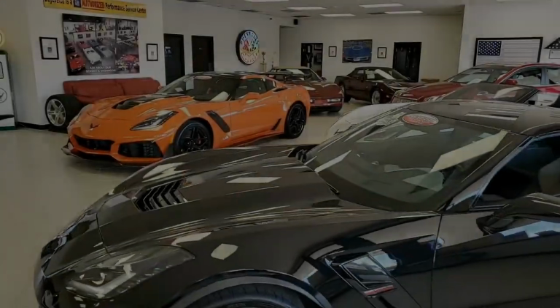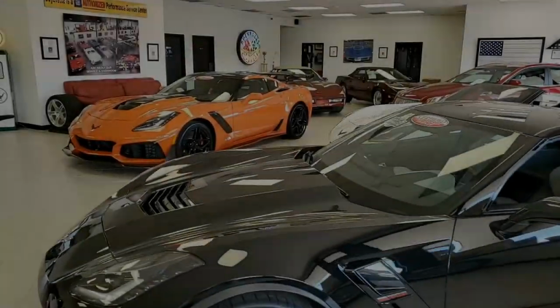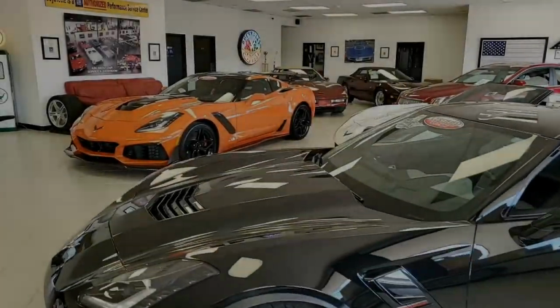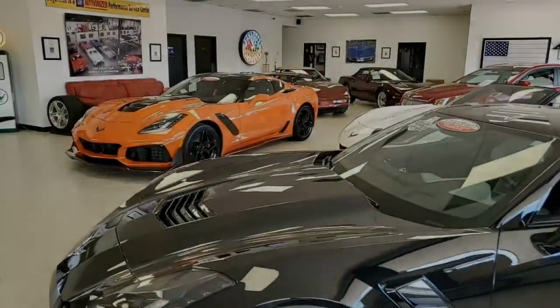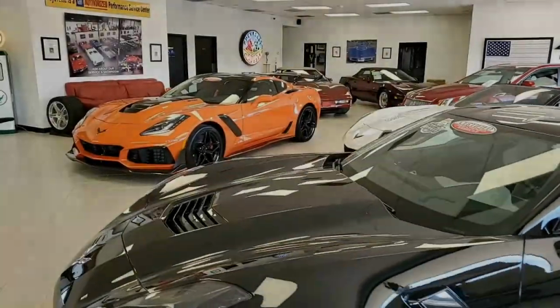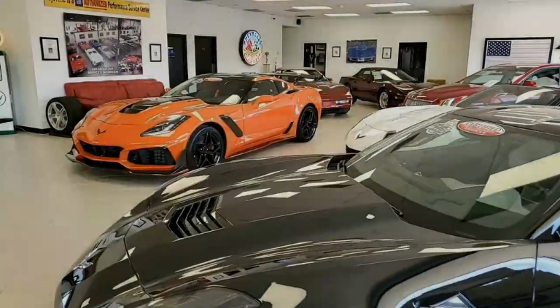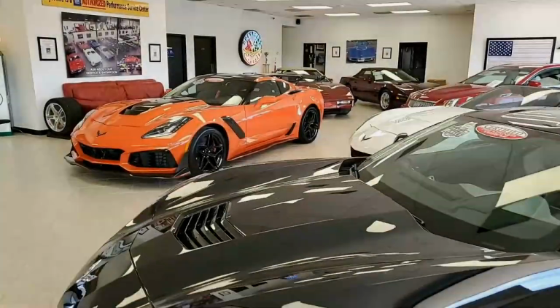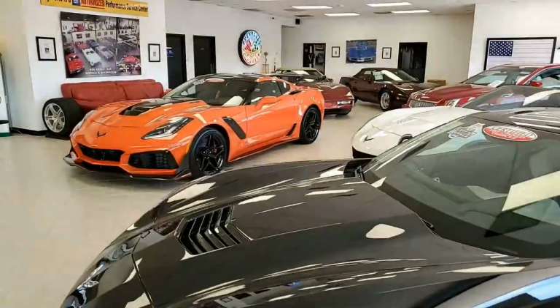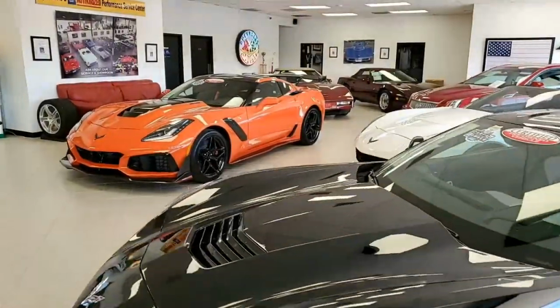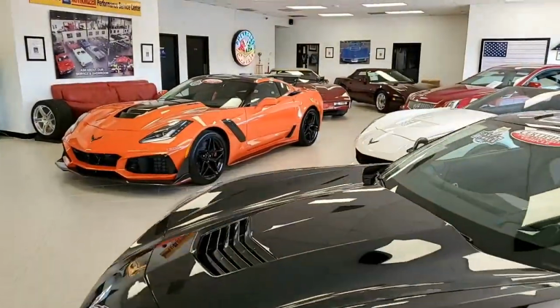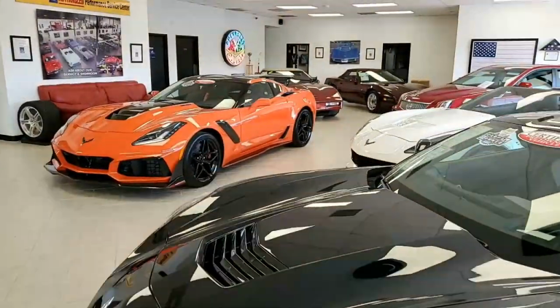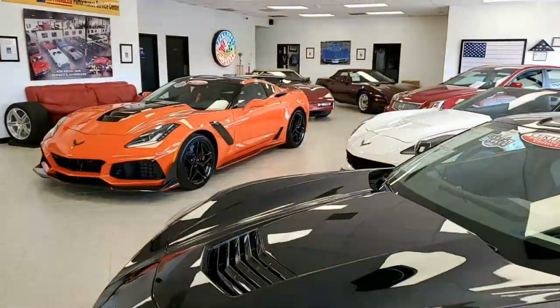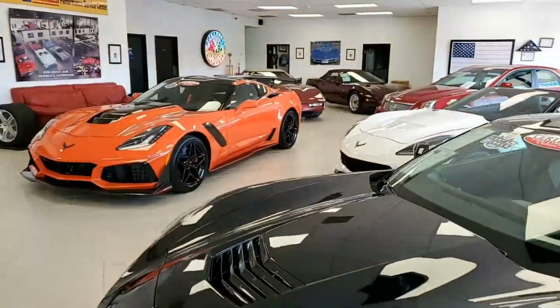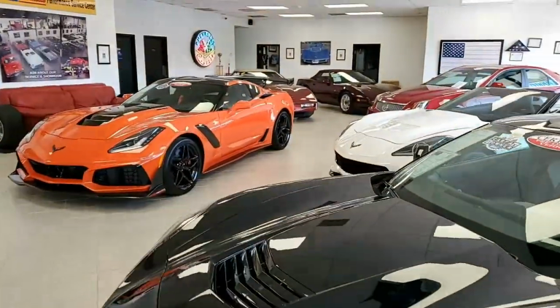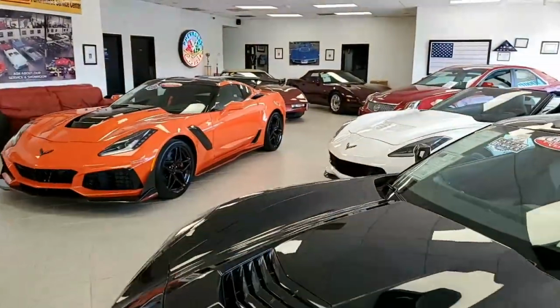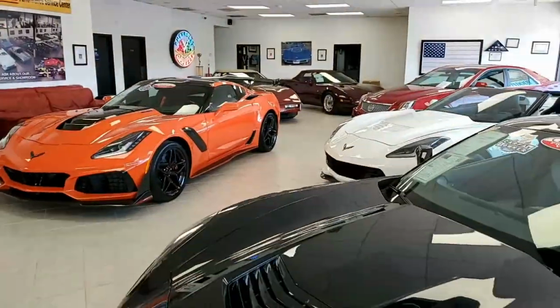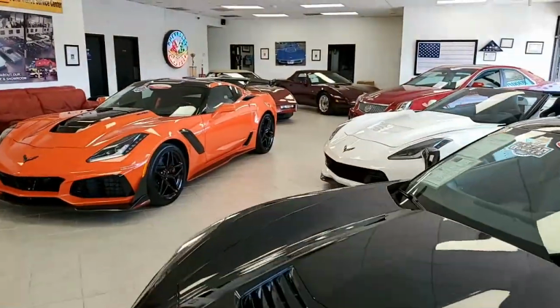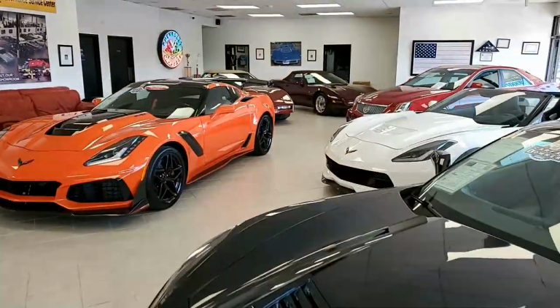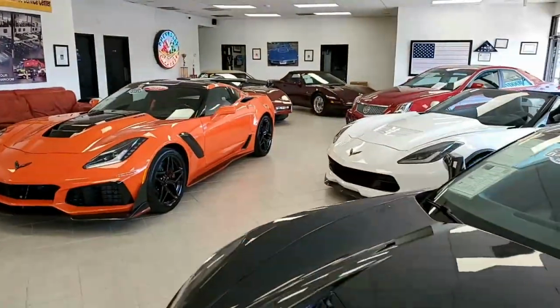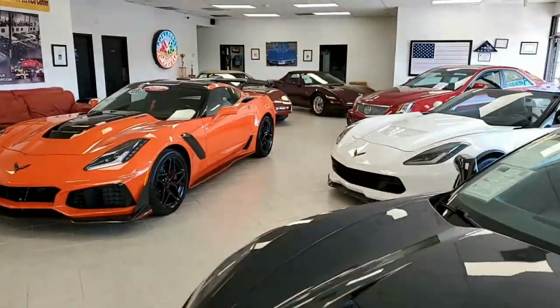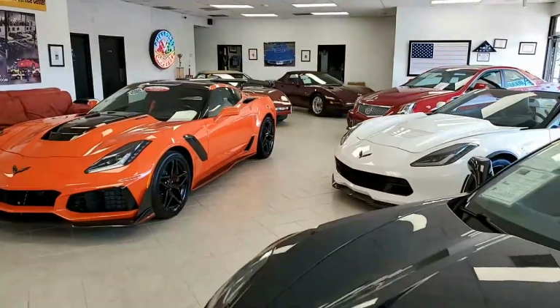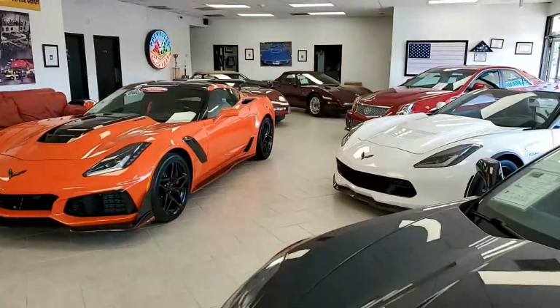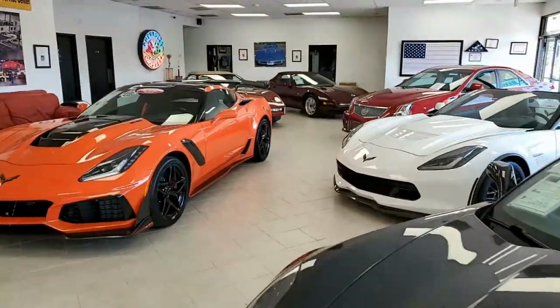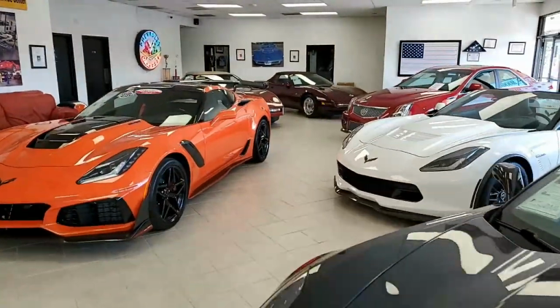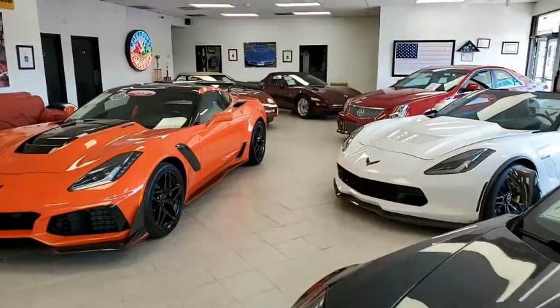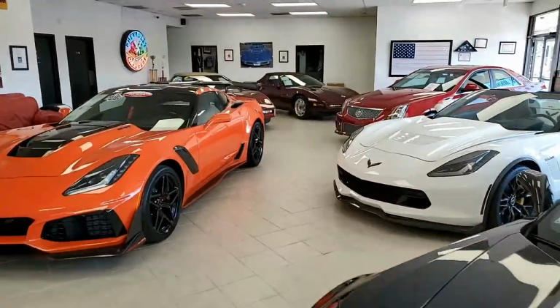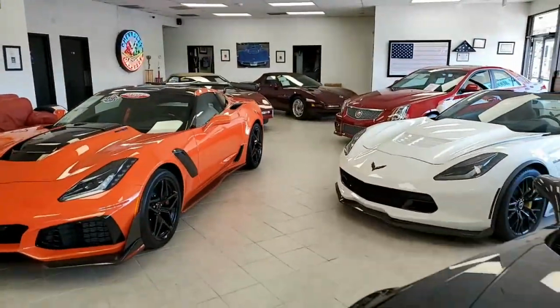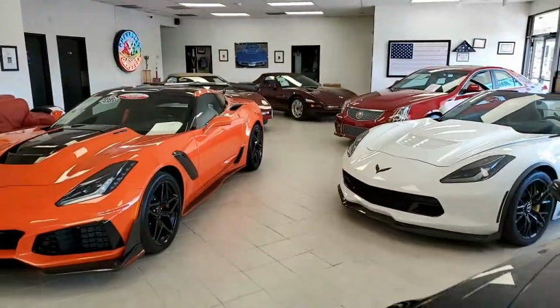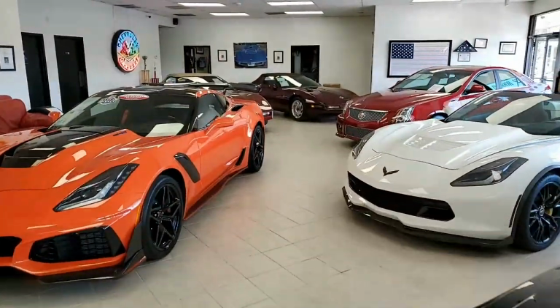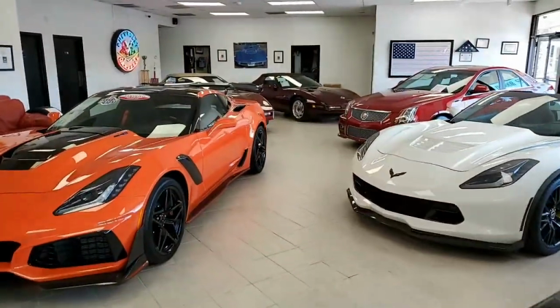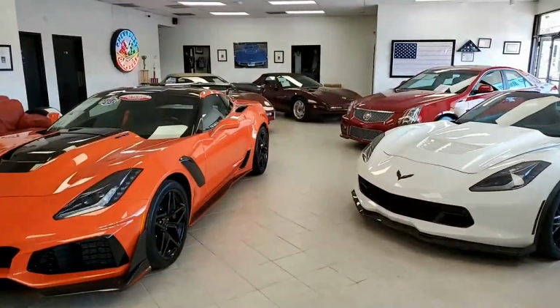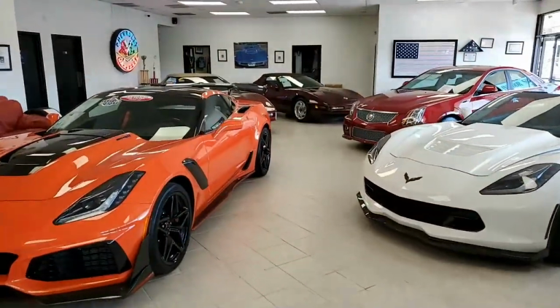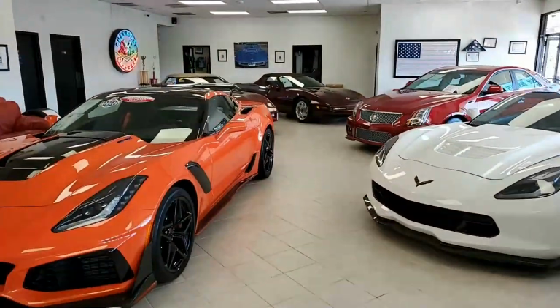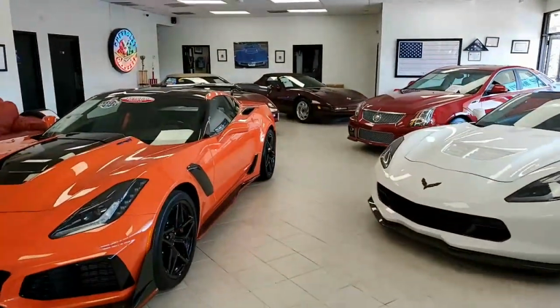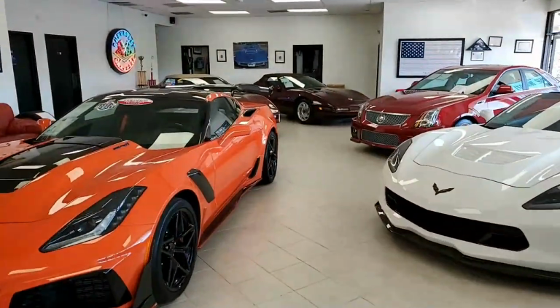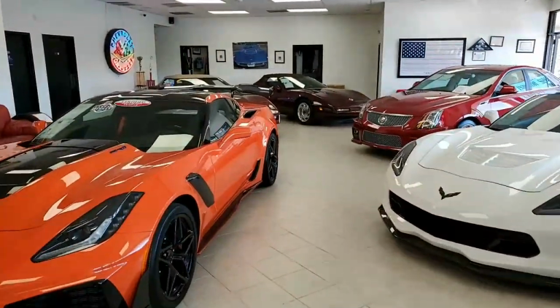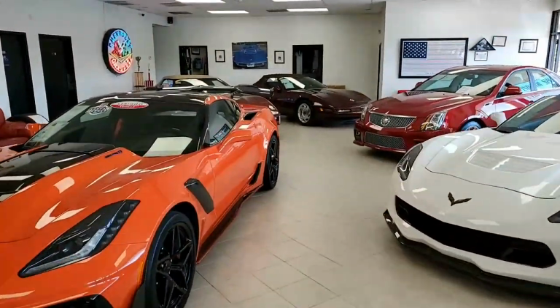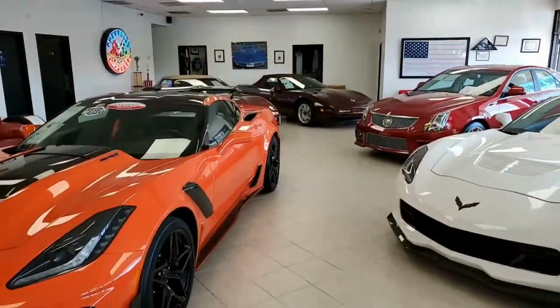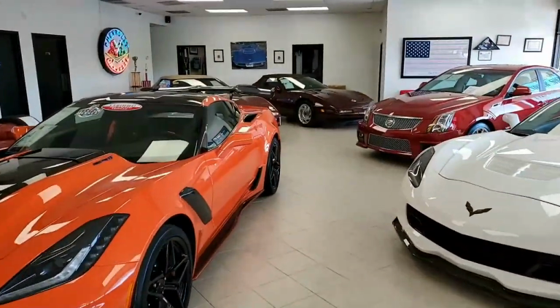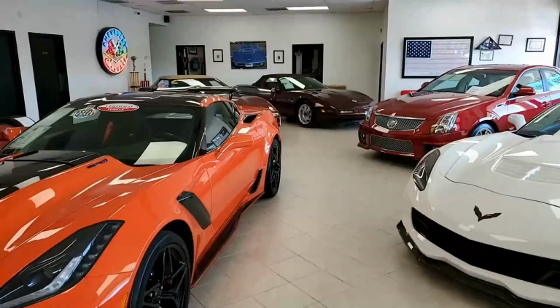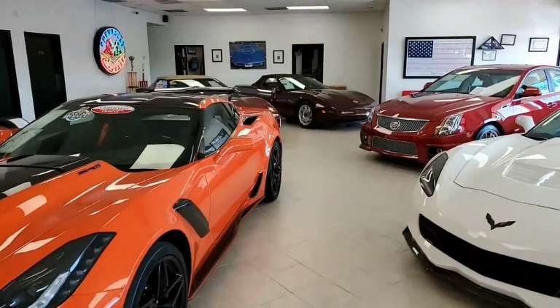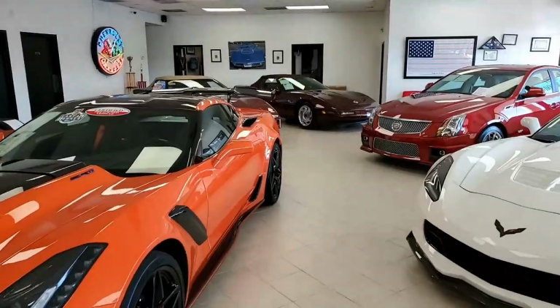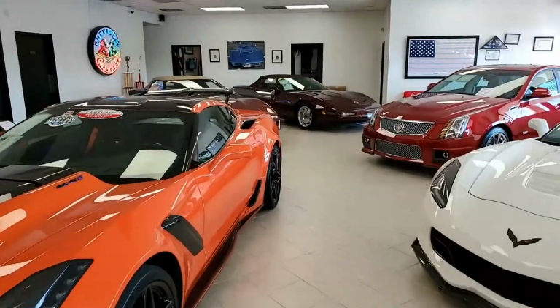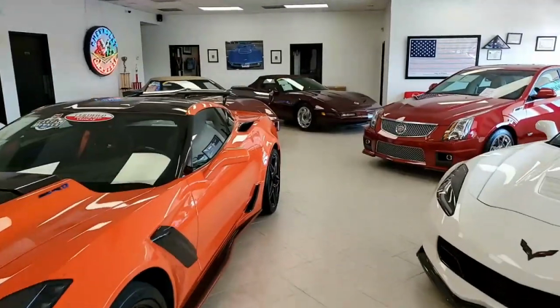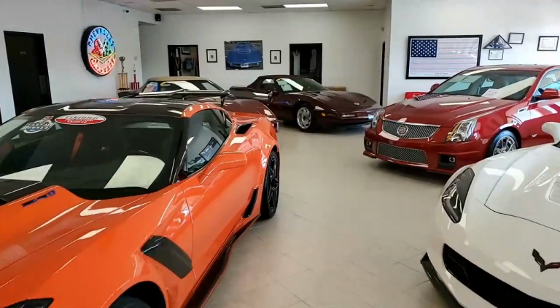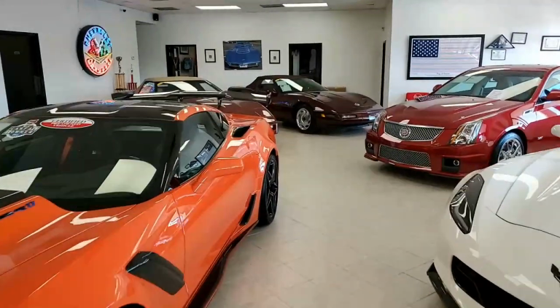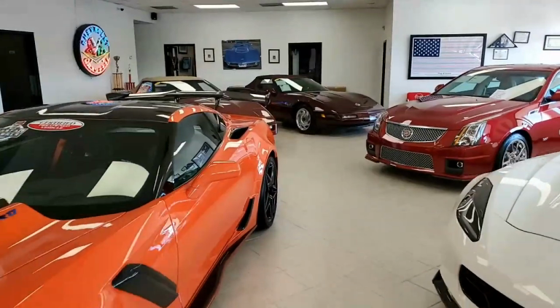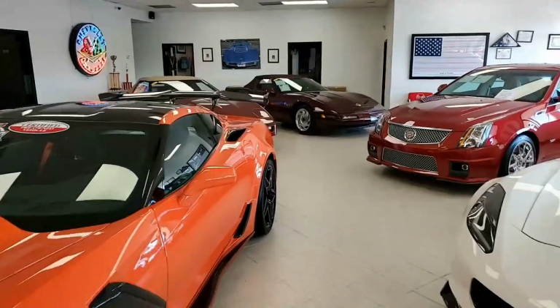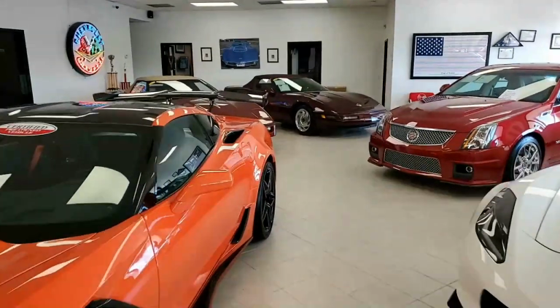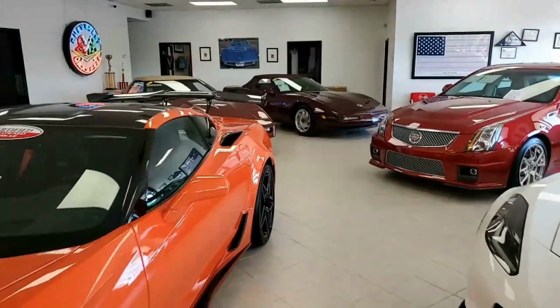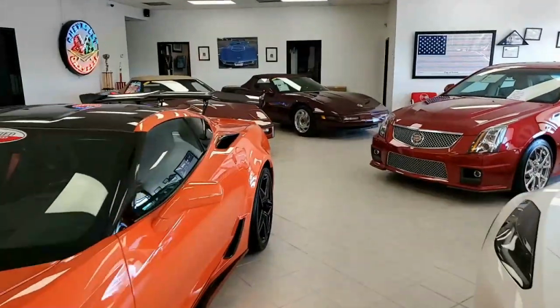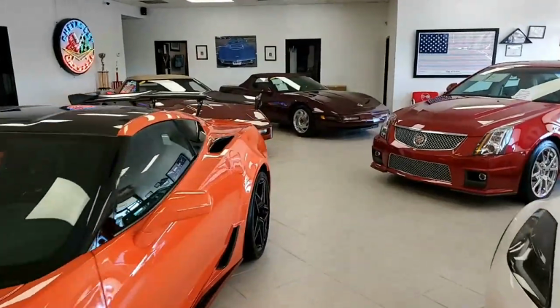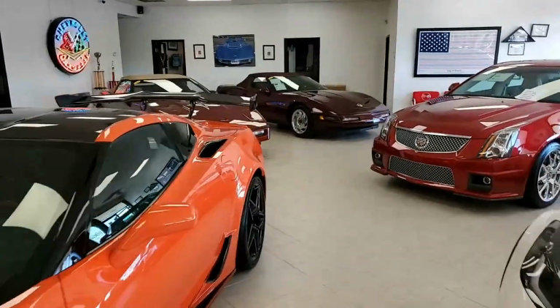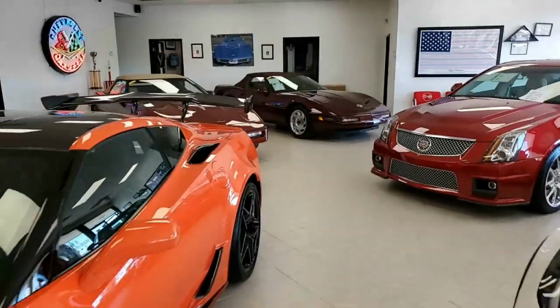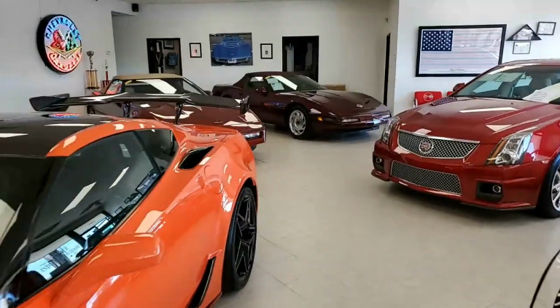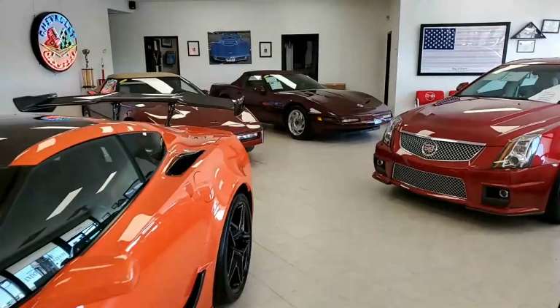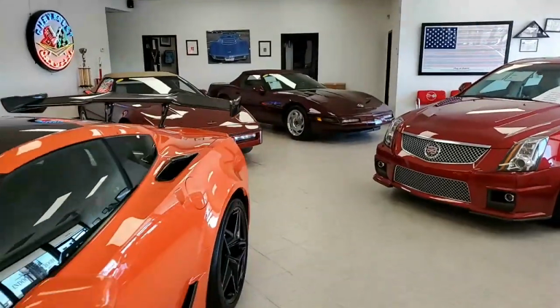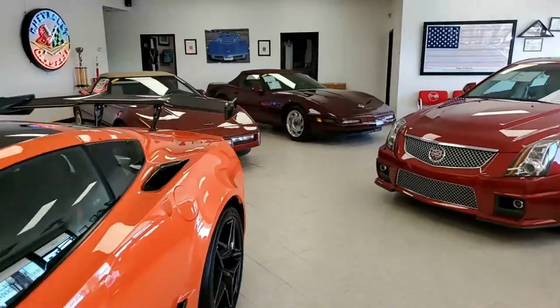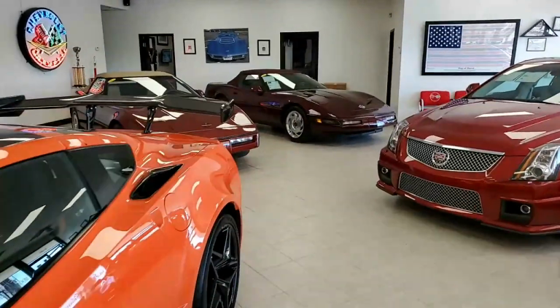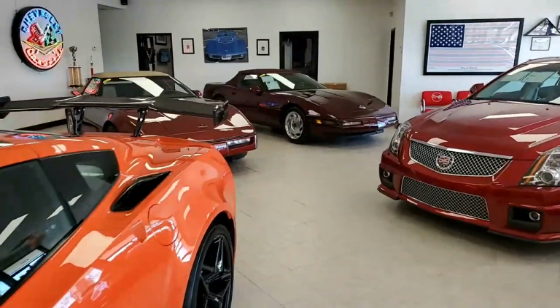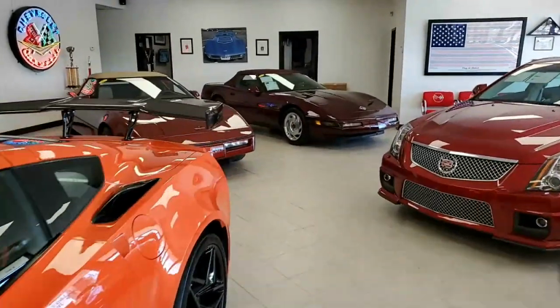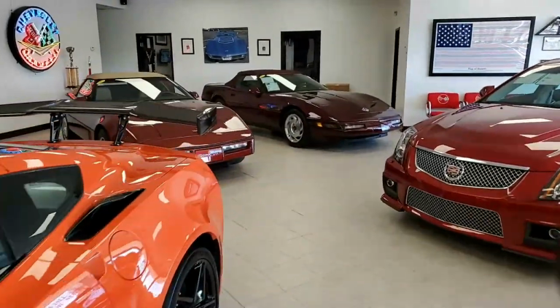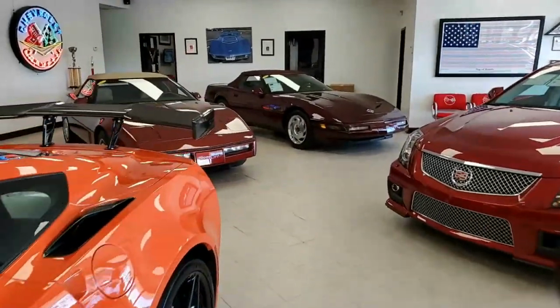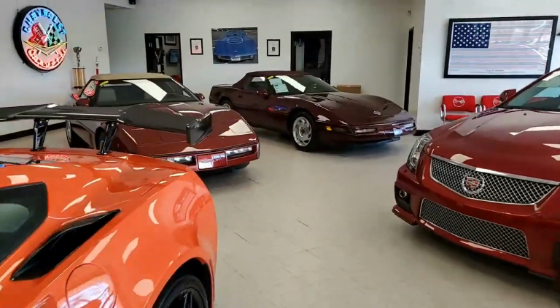Here at buyavet.net in Atlanta, Georgia, C4 Corvettes move very quickly, but we have several beautiful cars in stock right now.